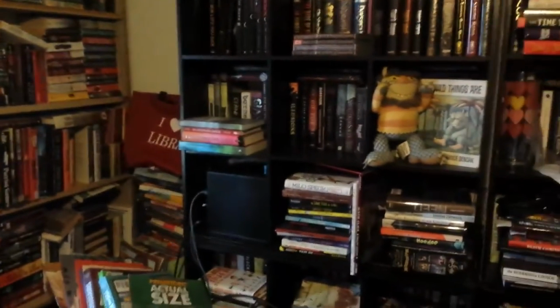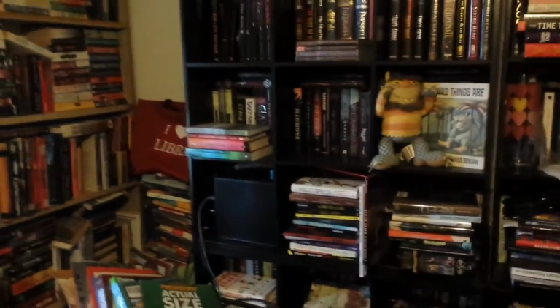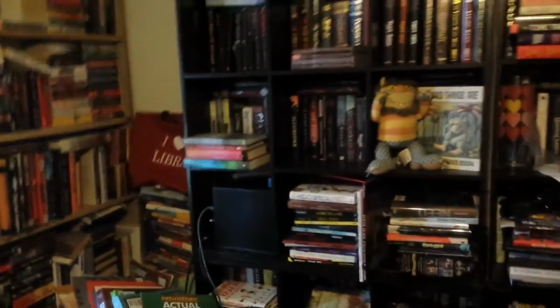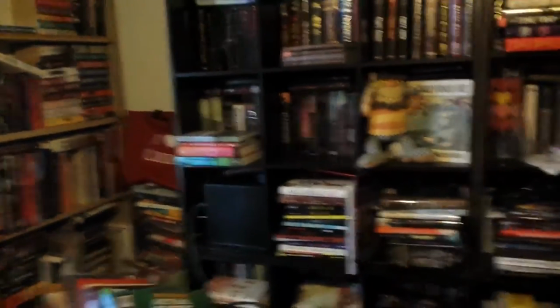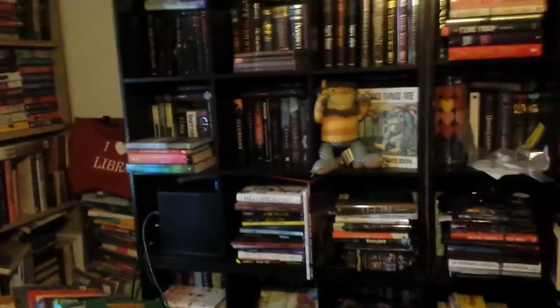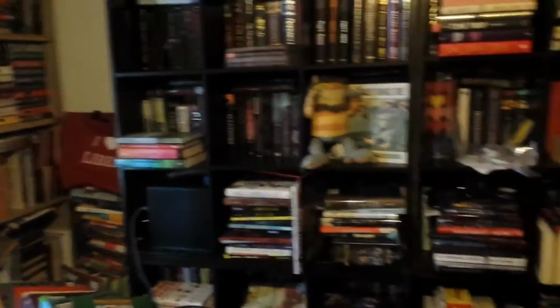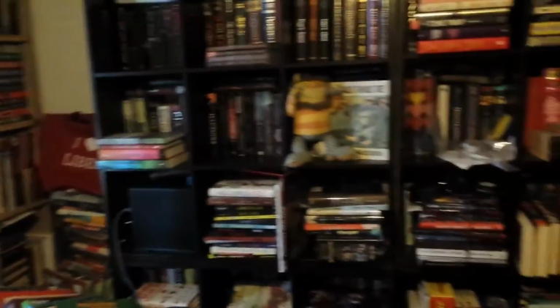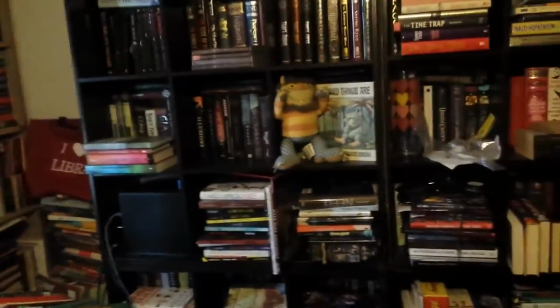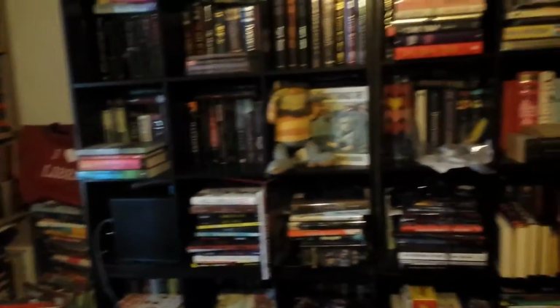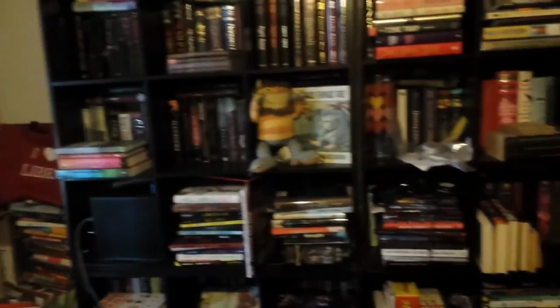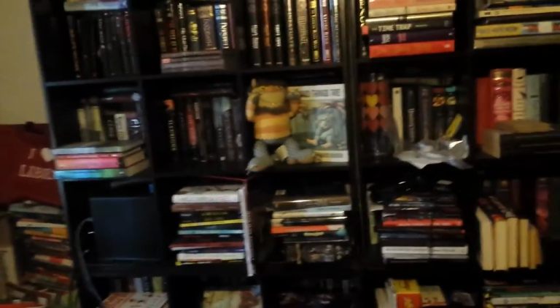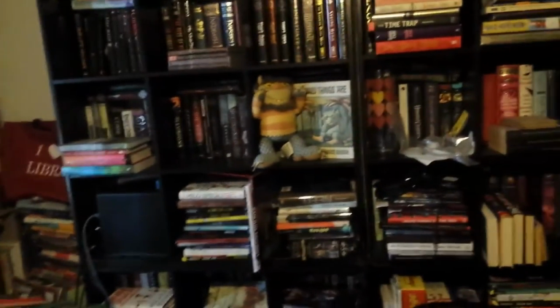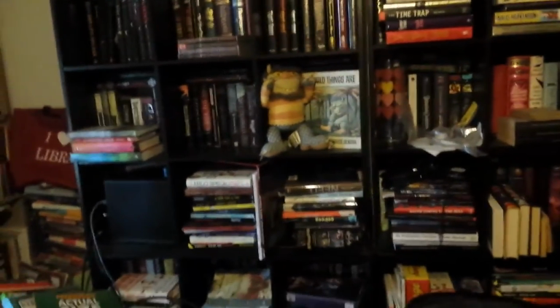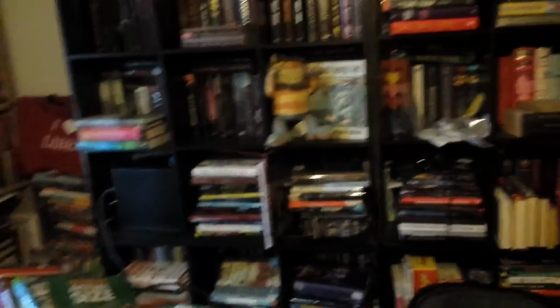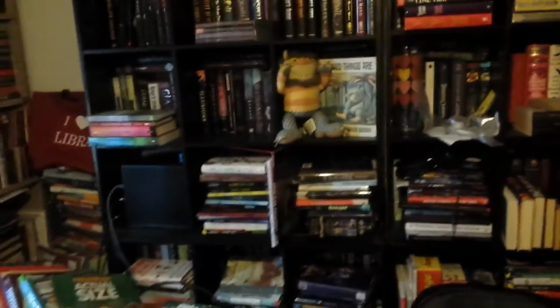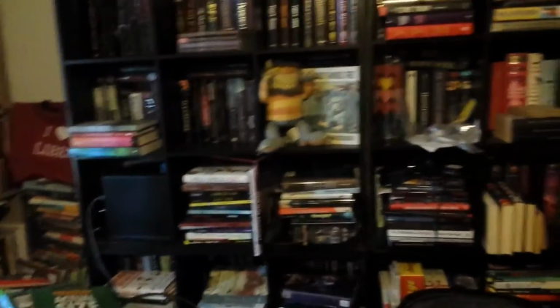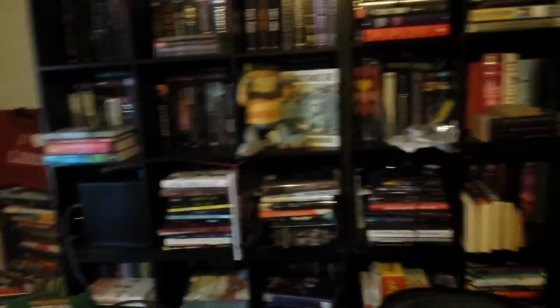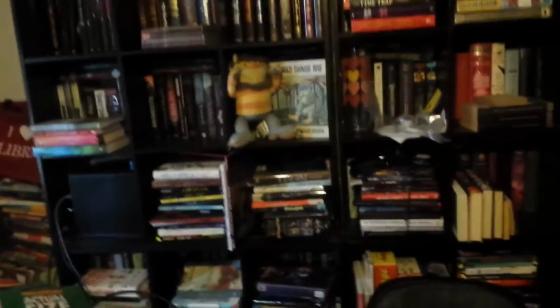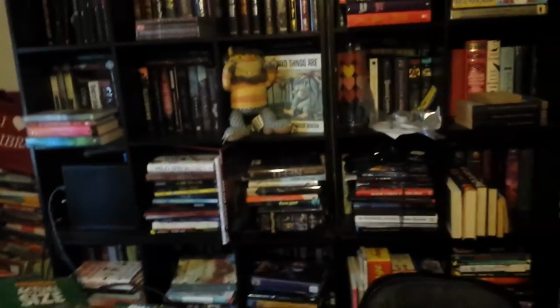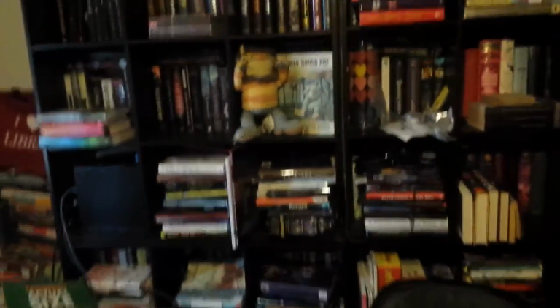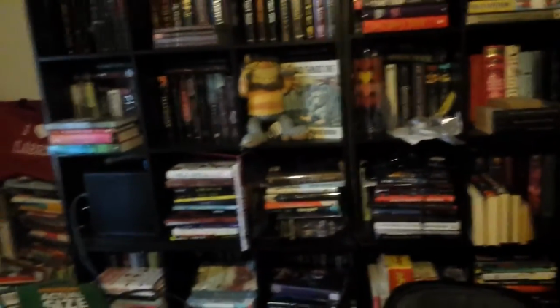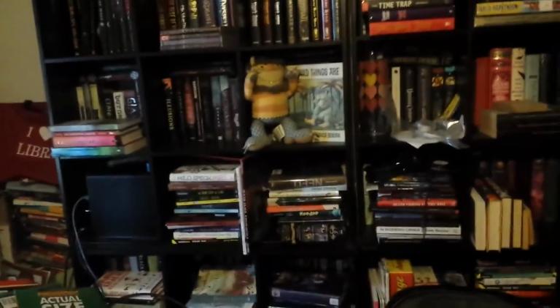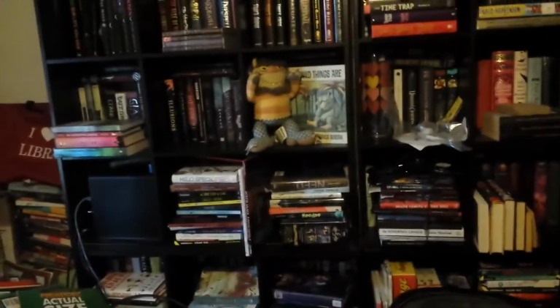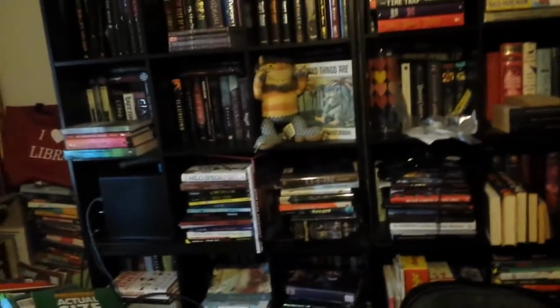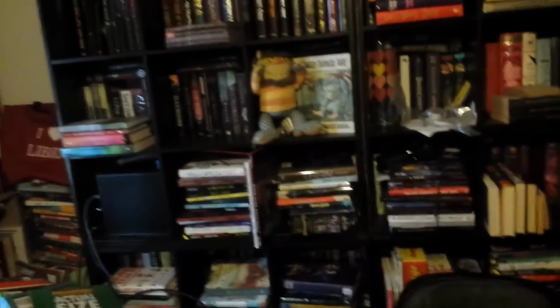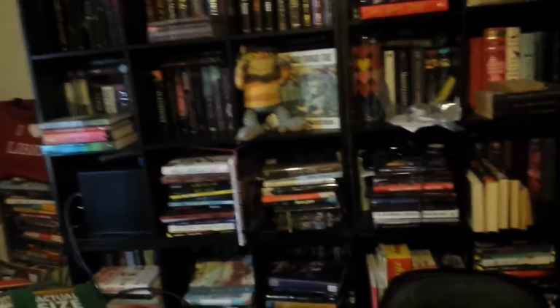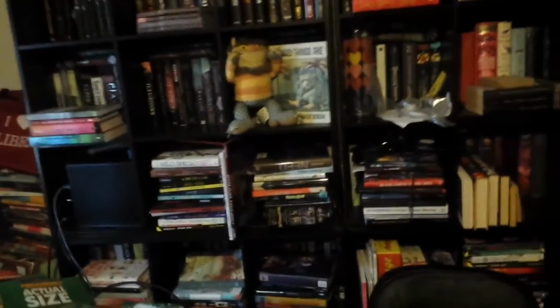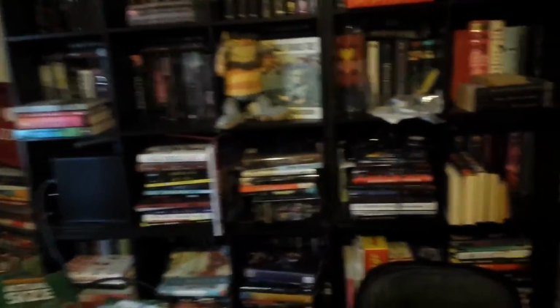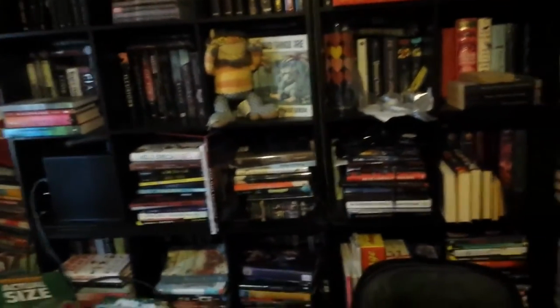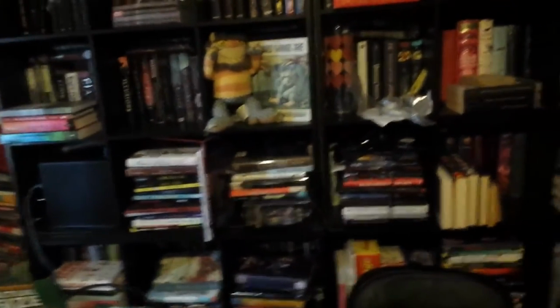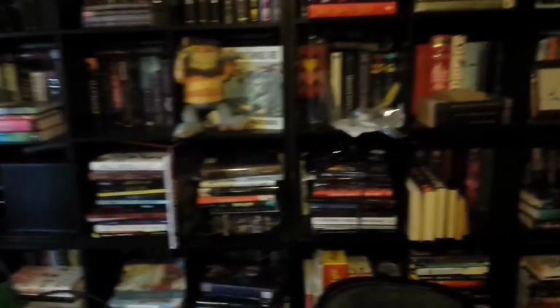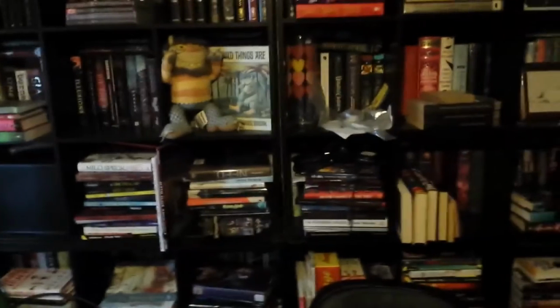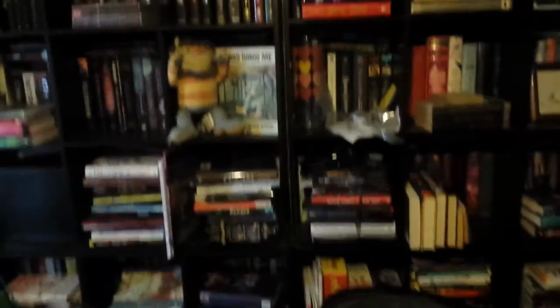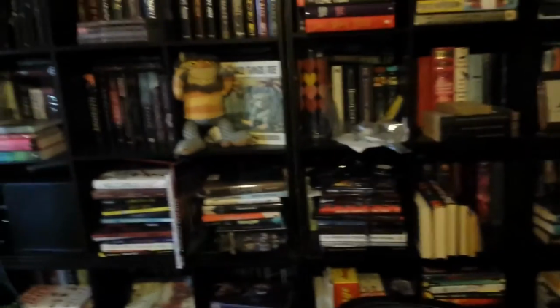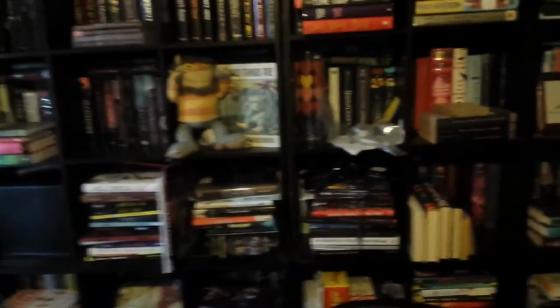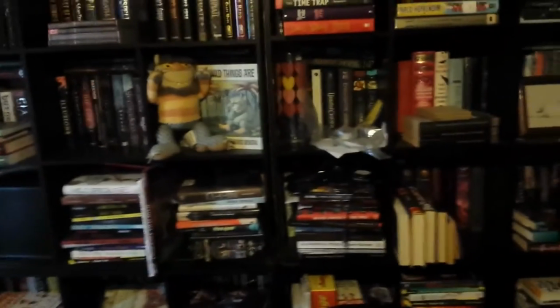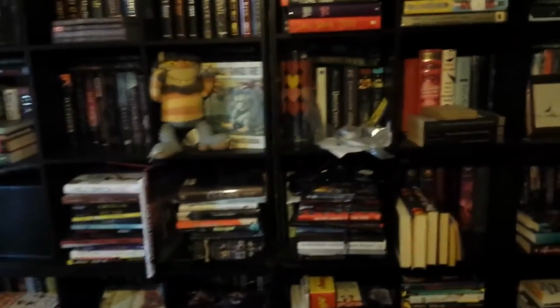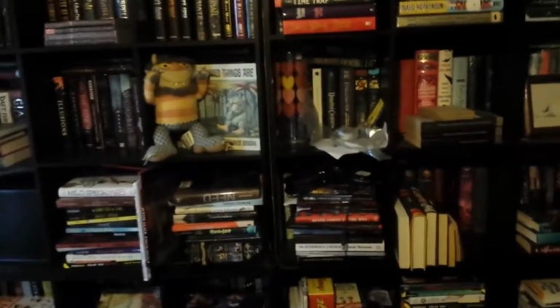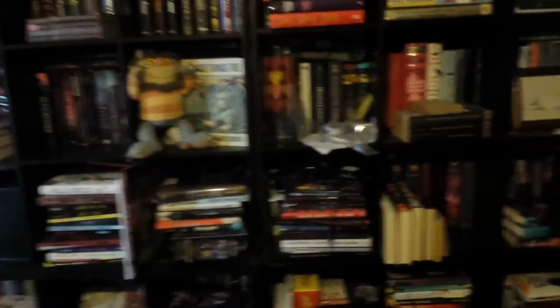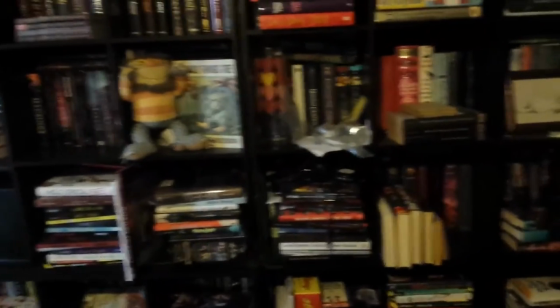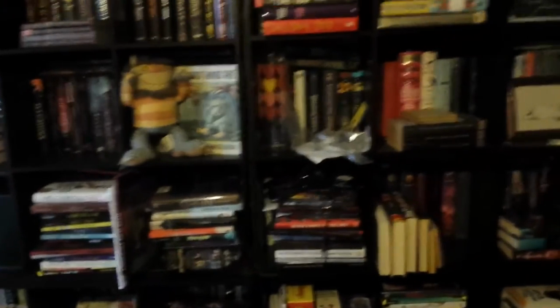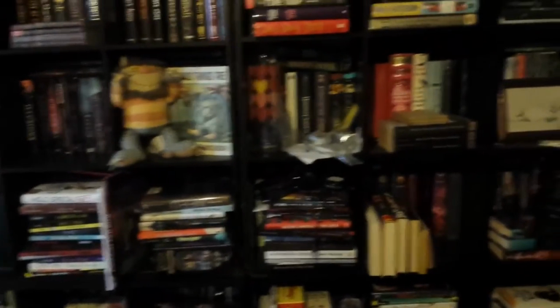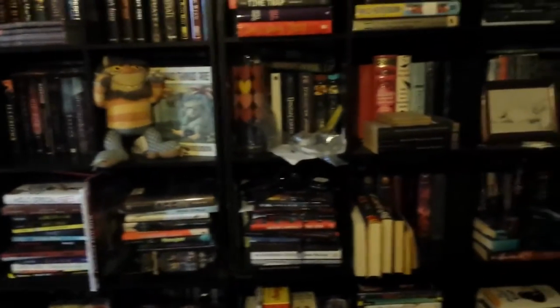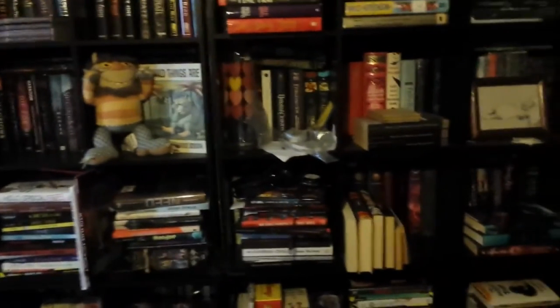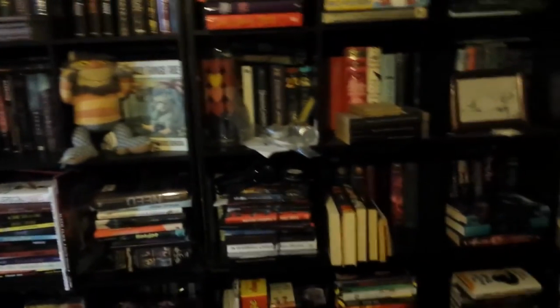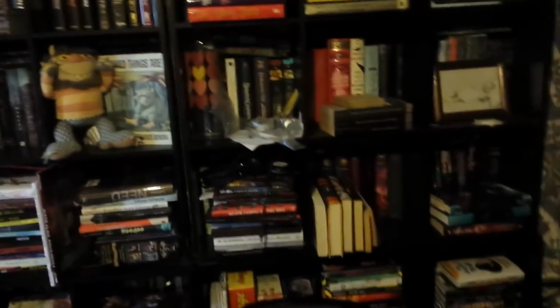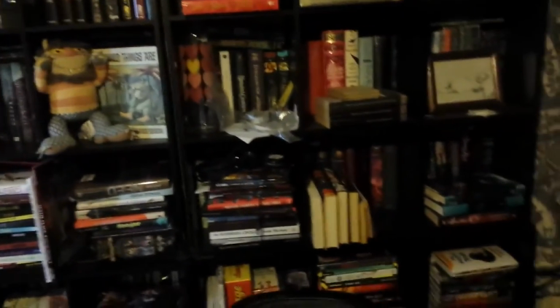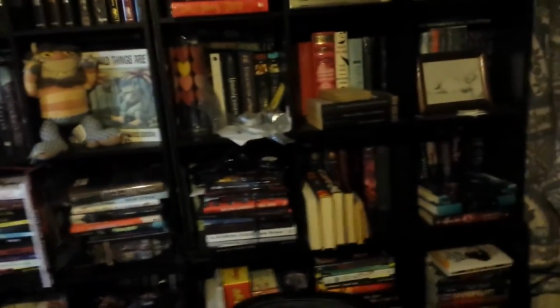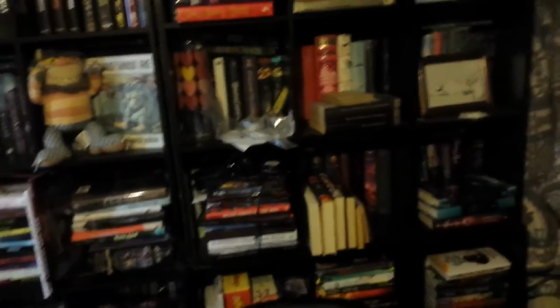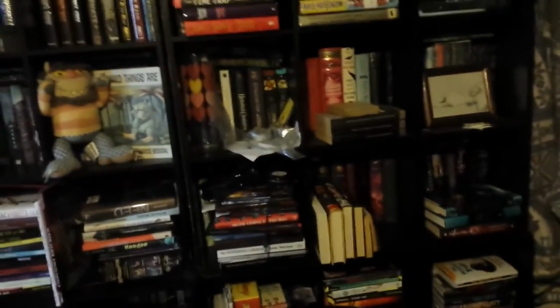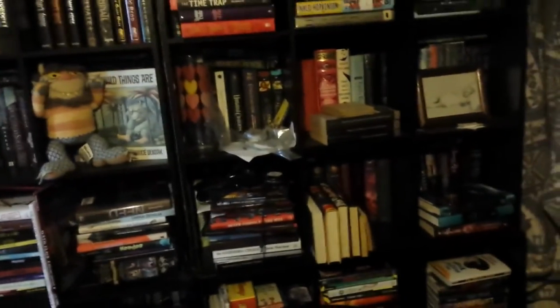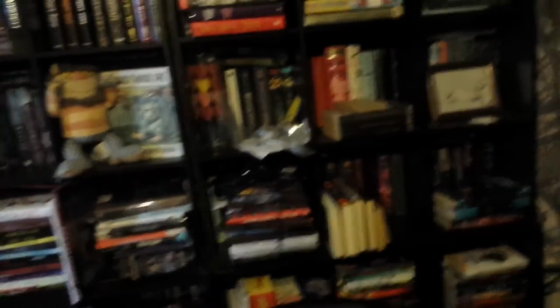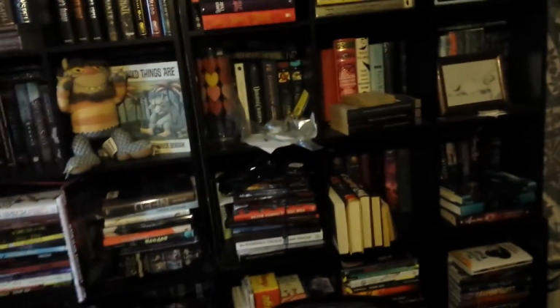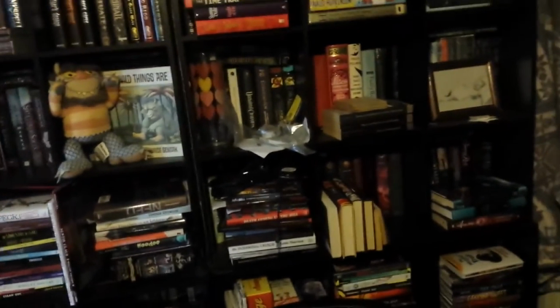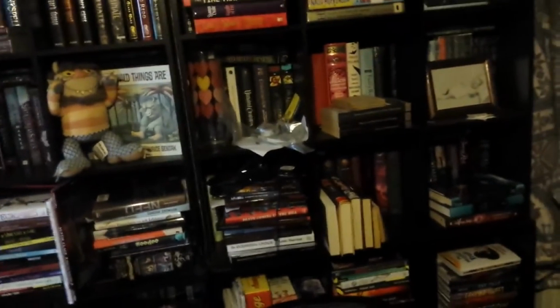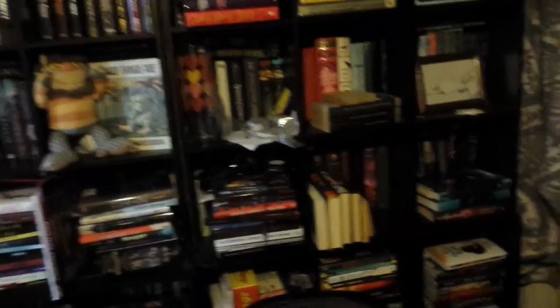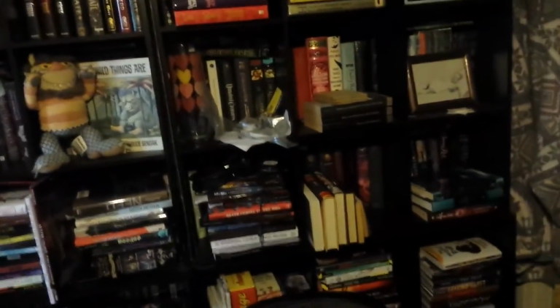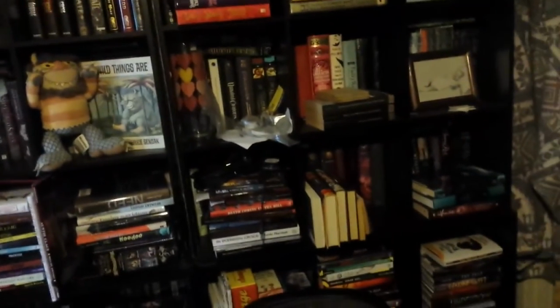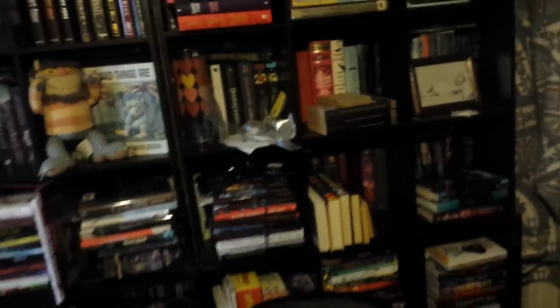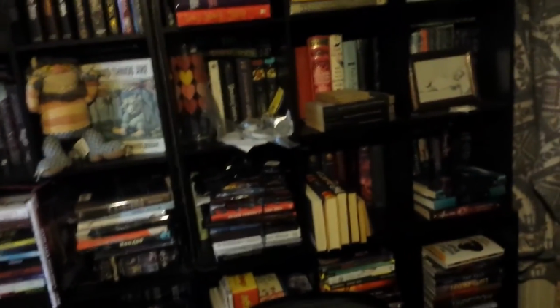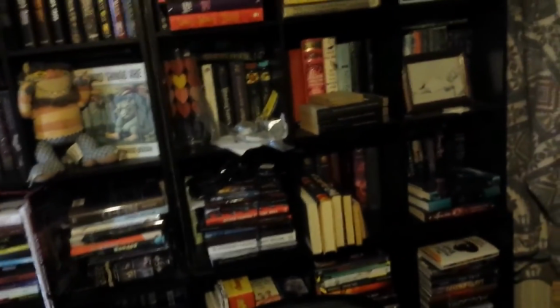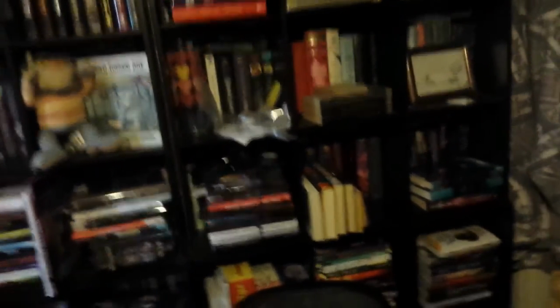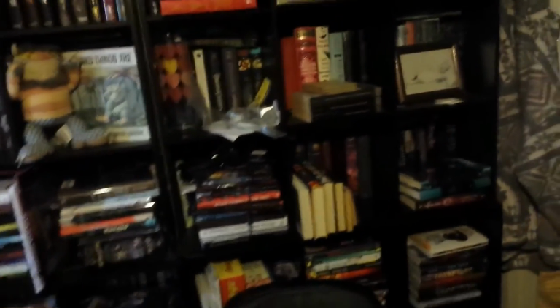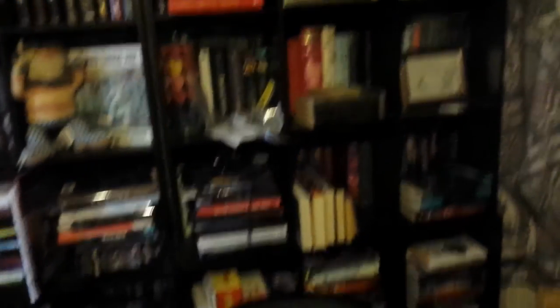This is why I'm not really online — the house is a disaster. But for those of you that wanted to see, there you go.